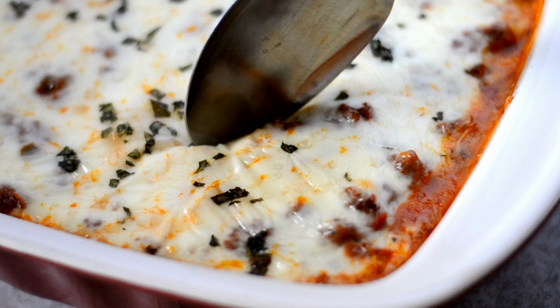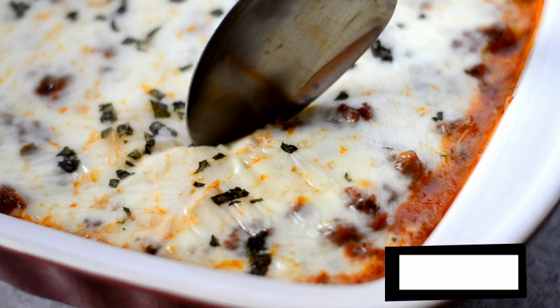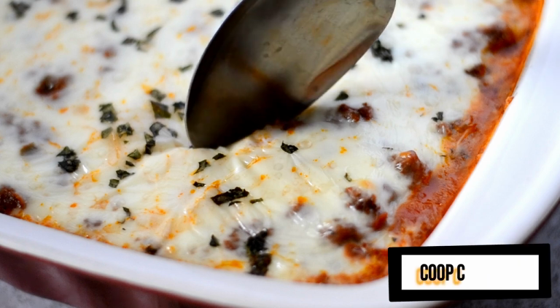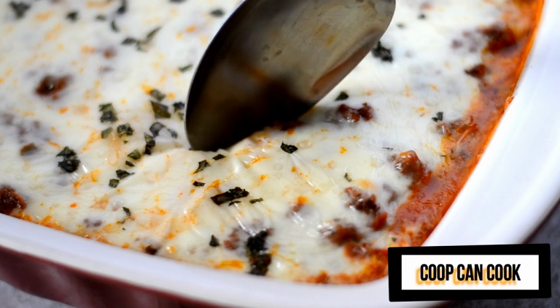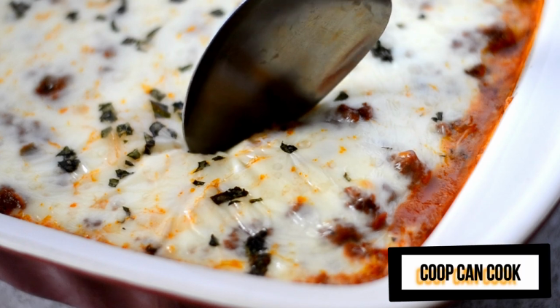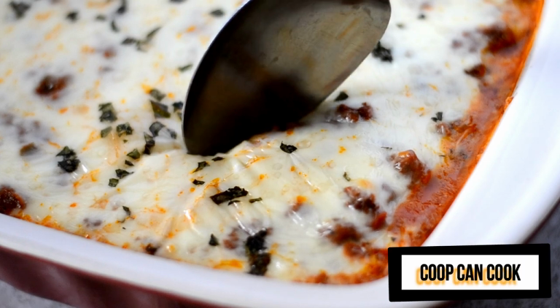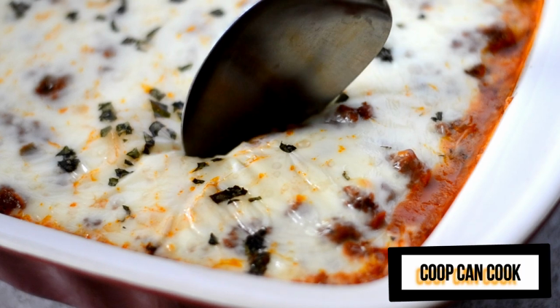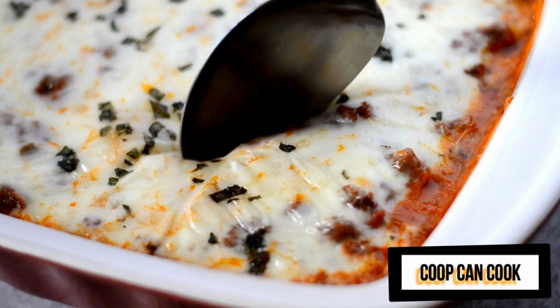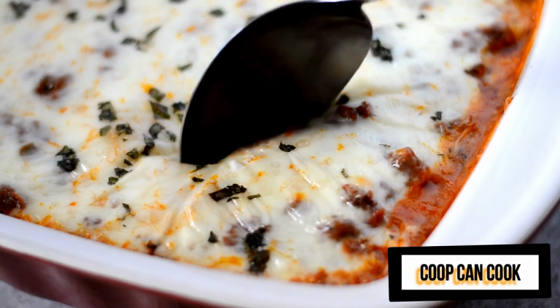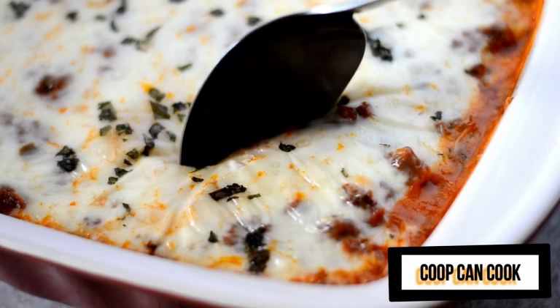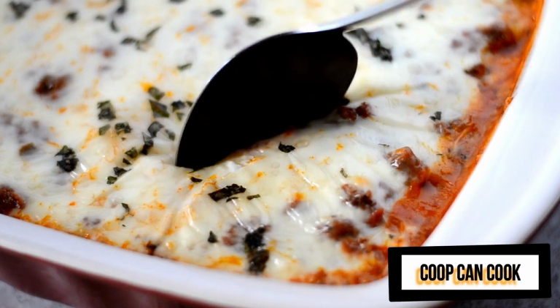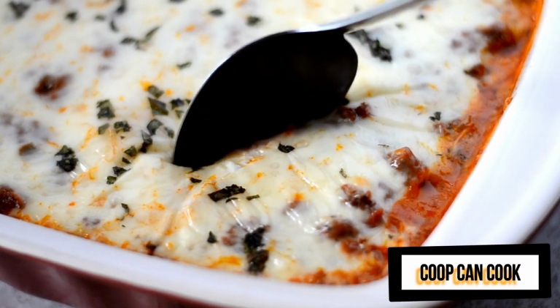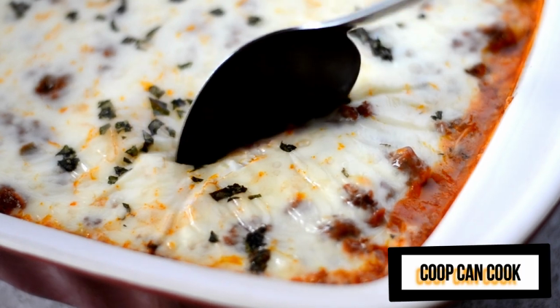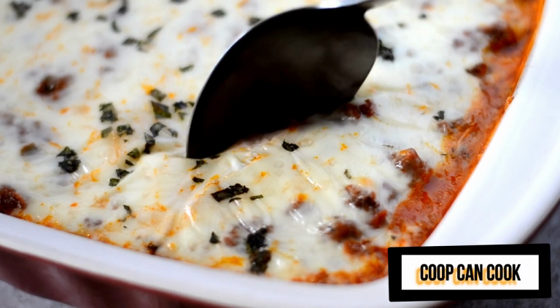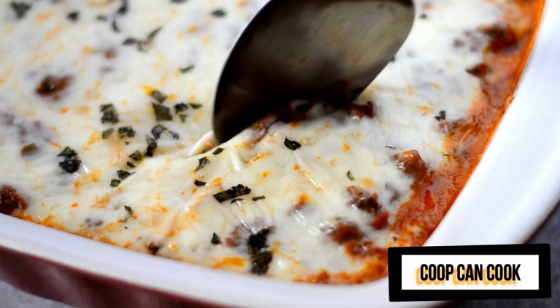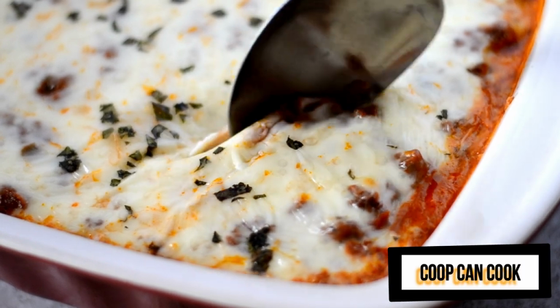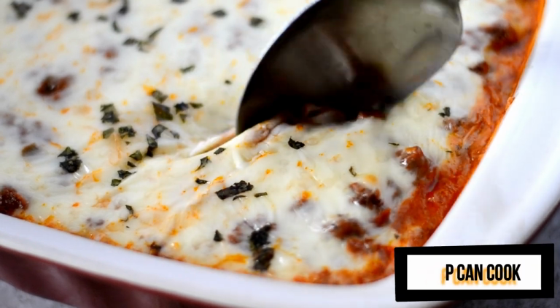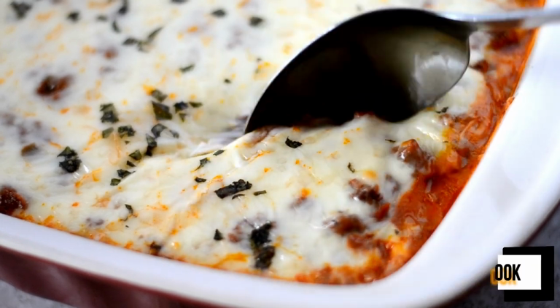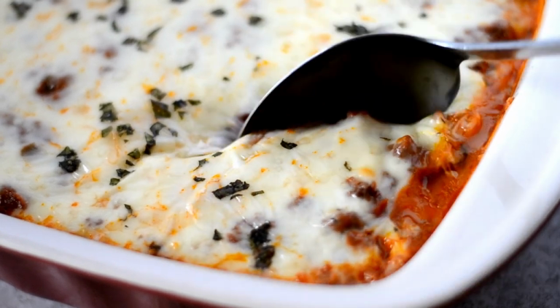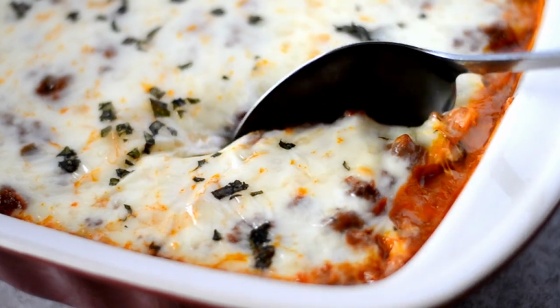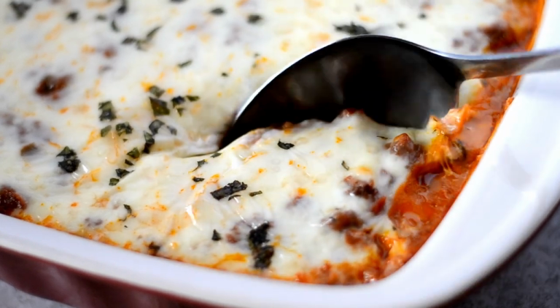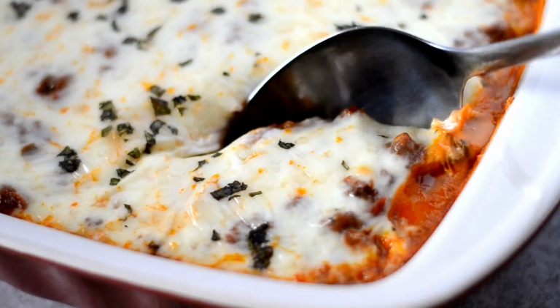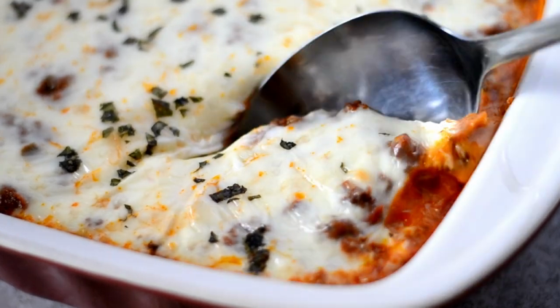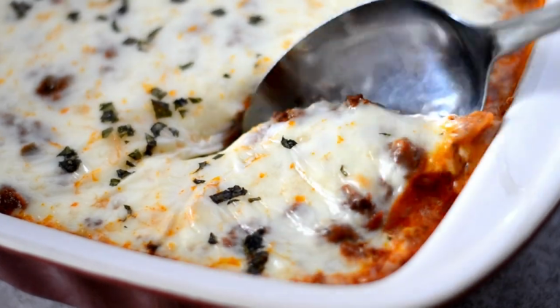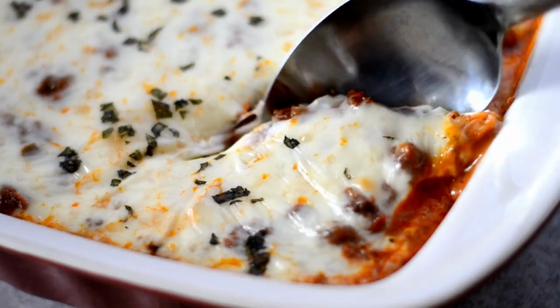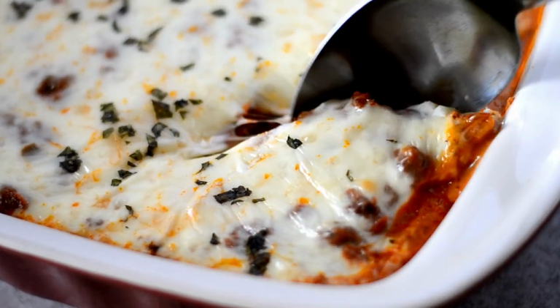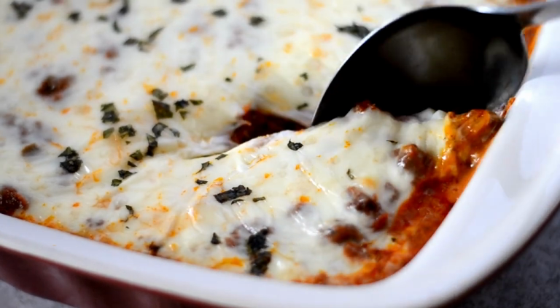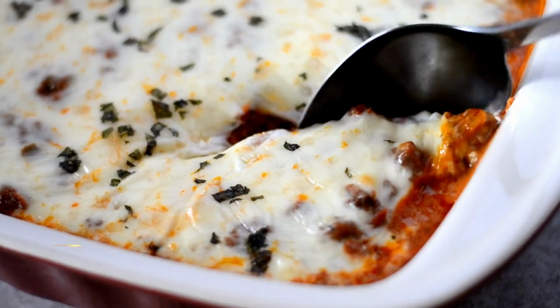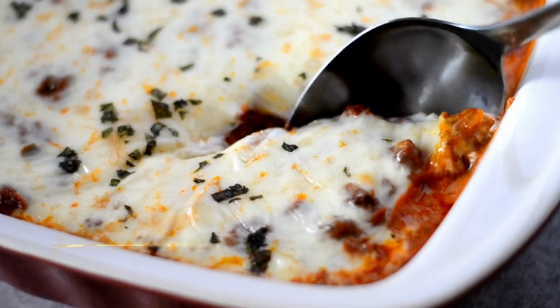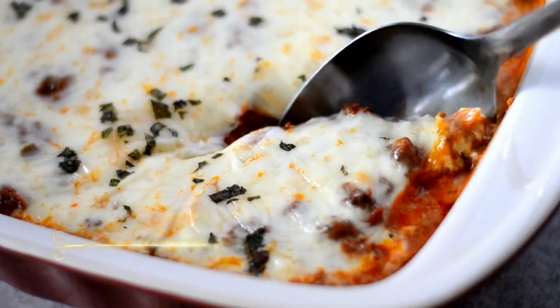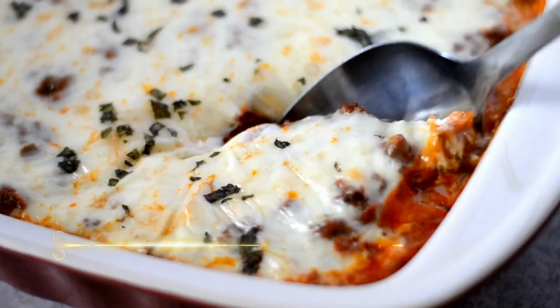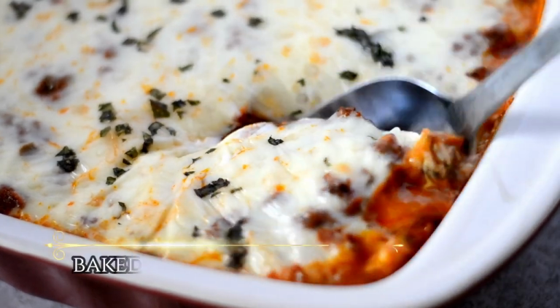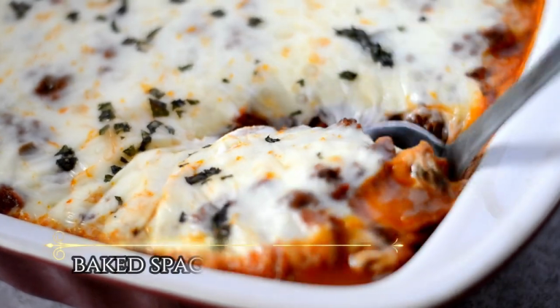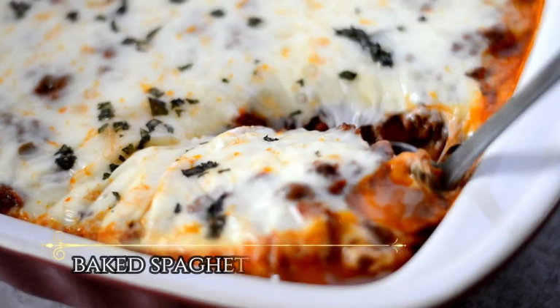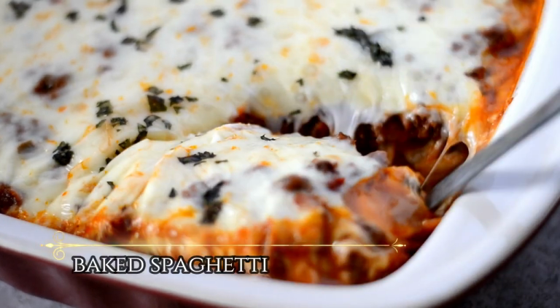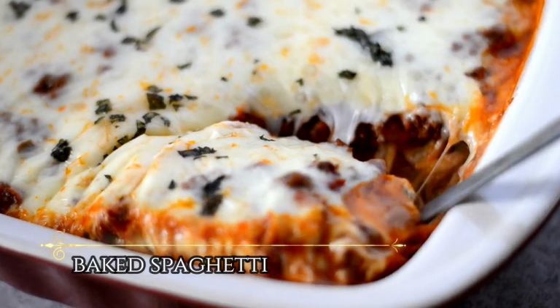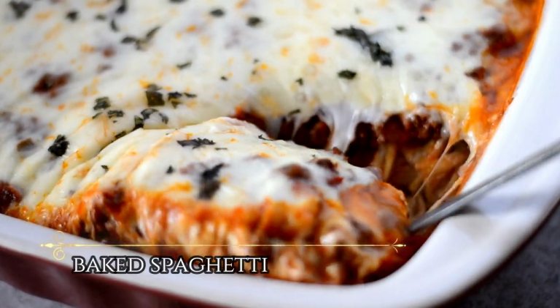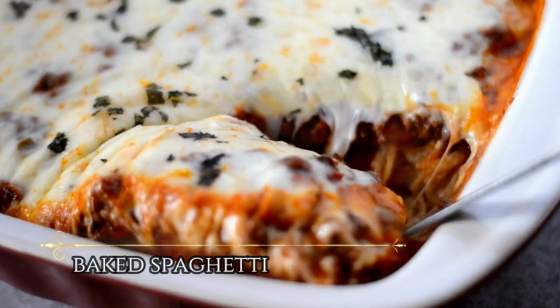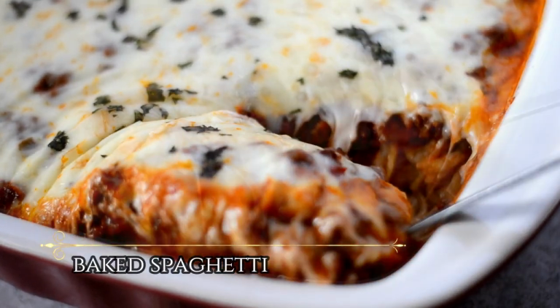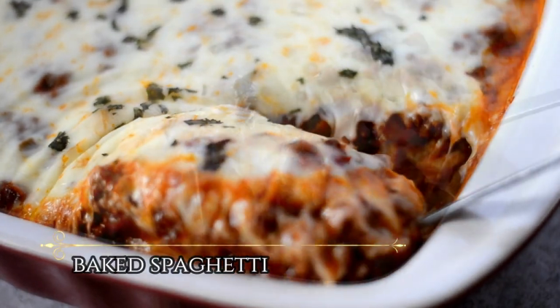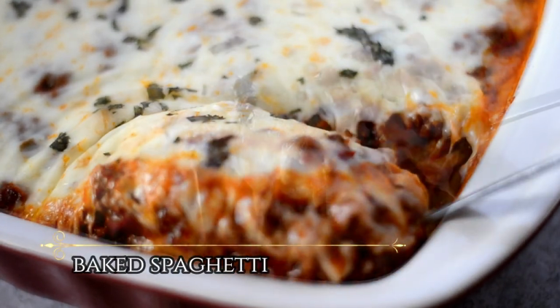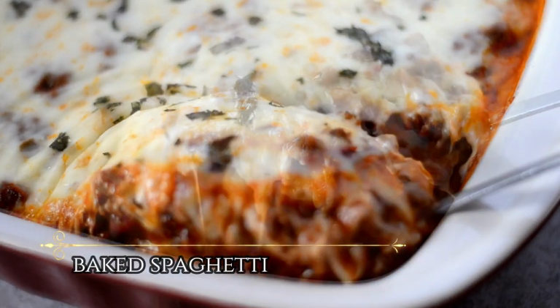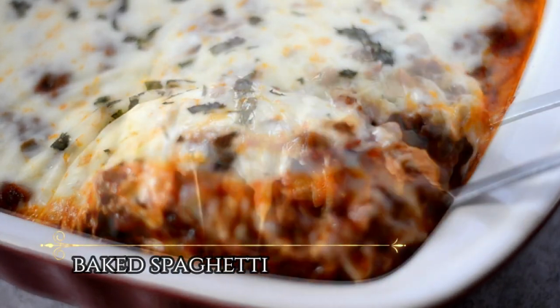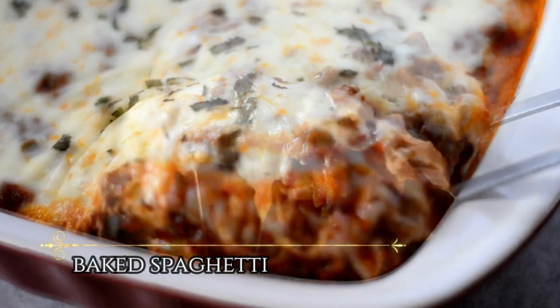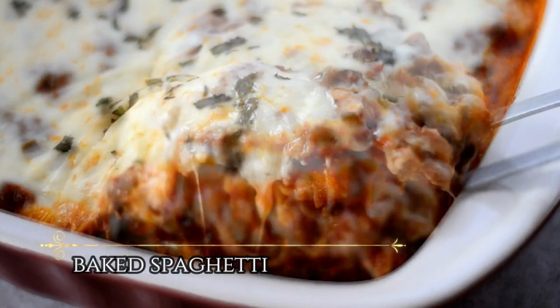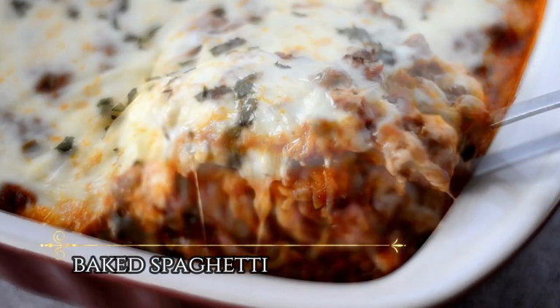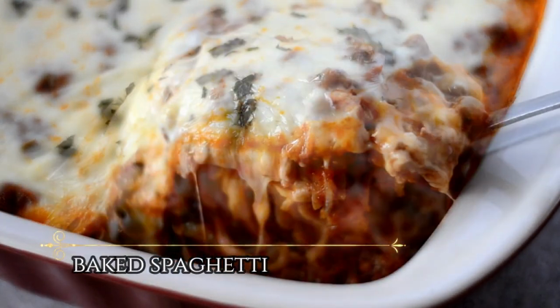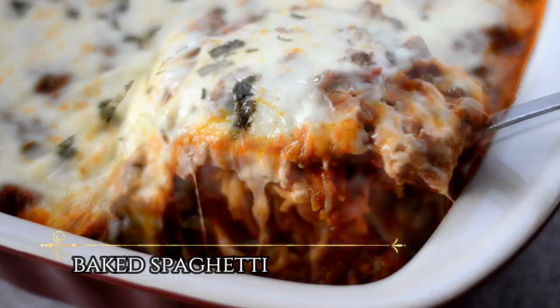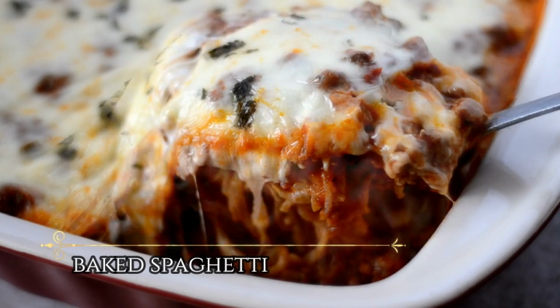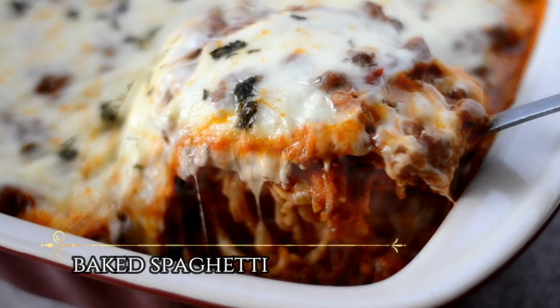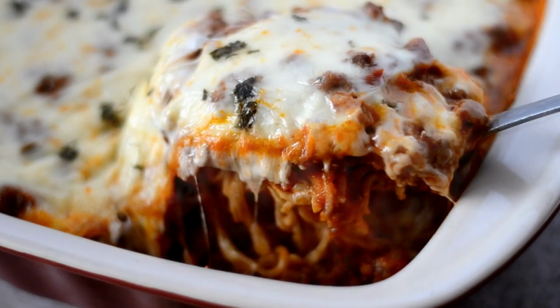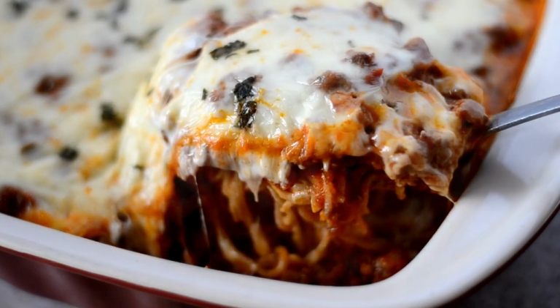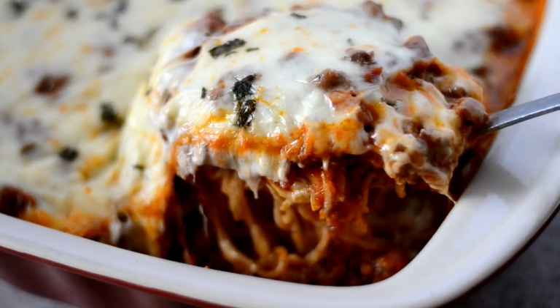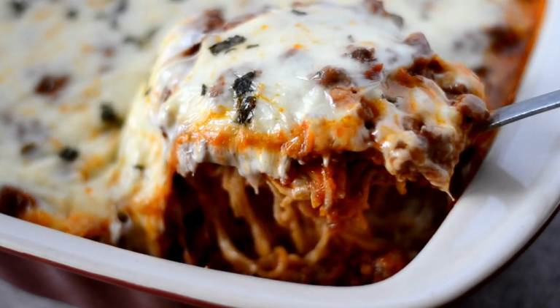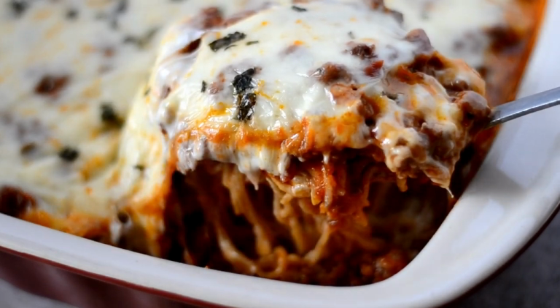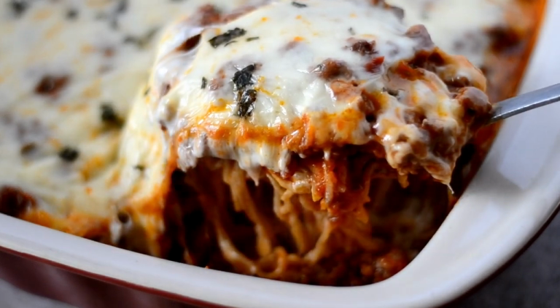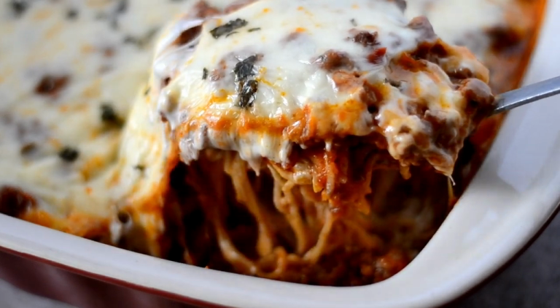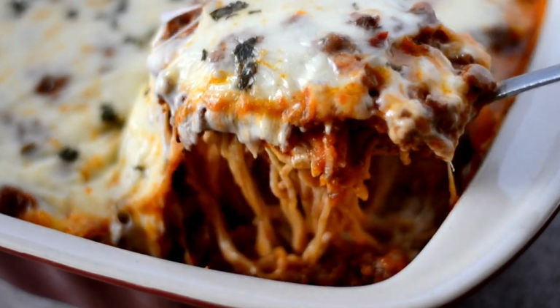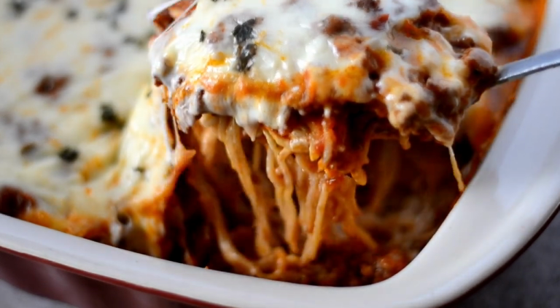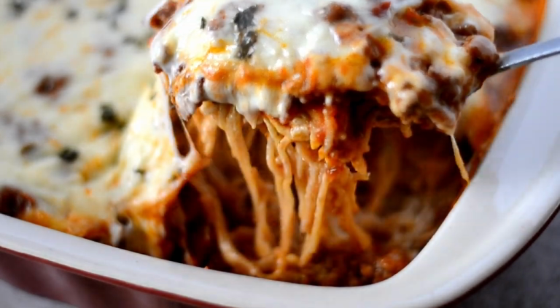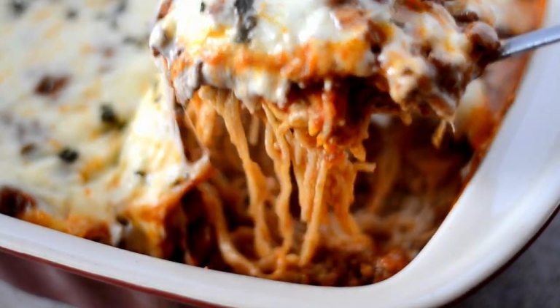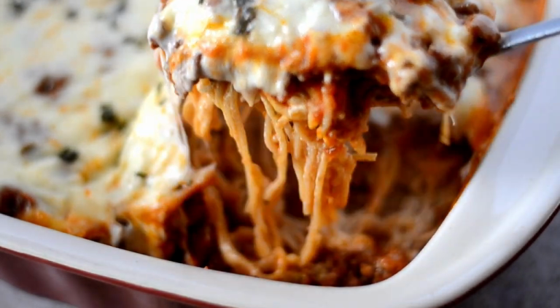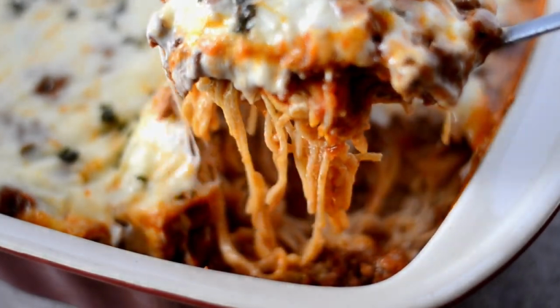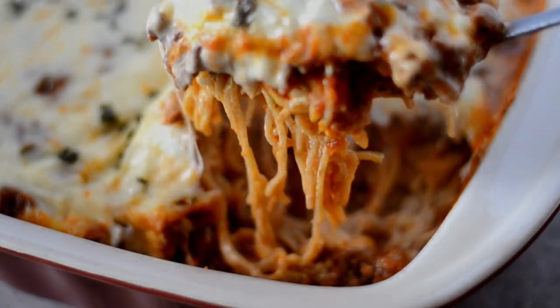Hello, my cookies! Today we are making my baked spaghetti — and Felicity, girl, this is for you. Let's cook!